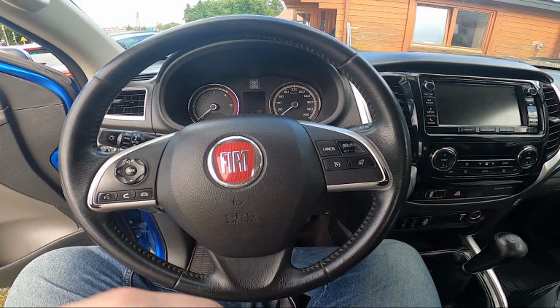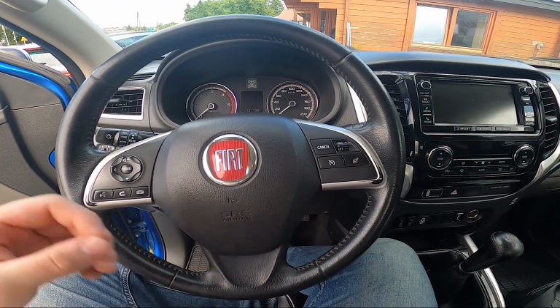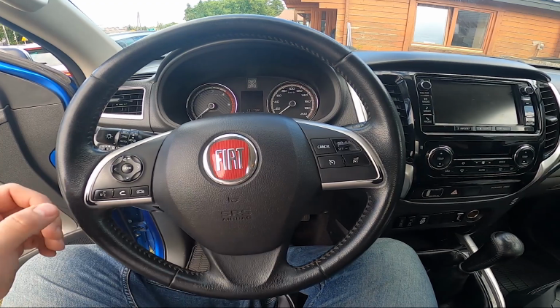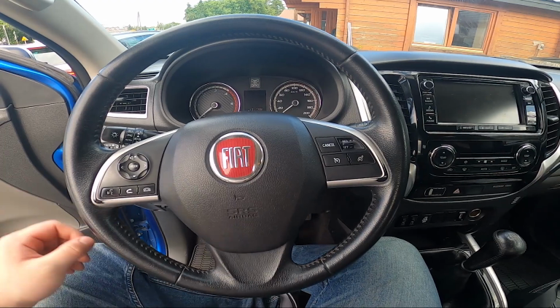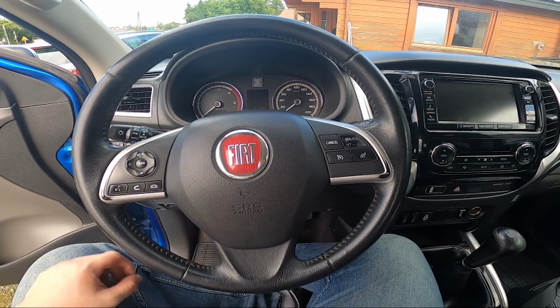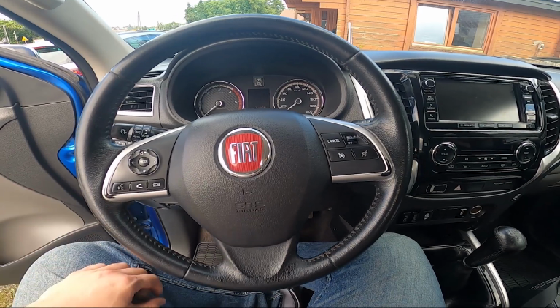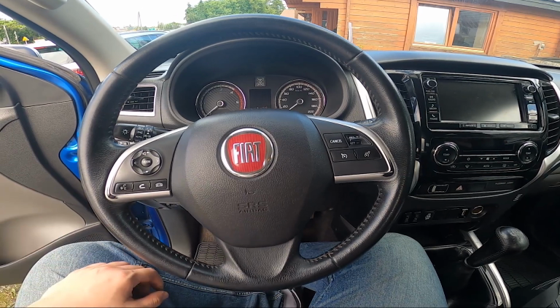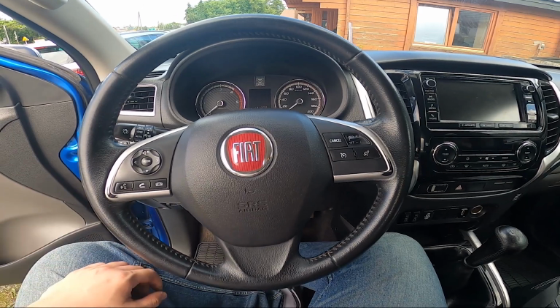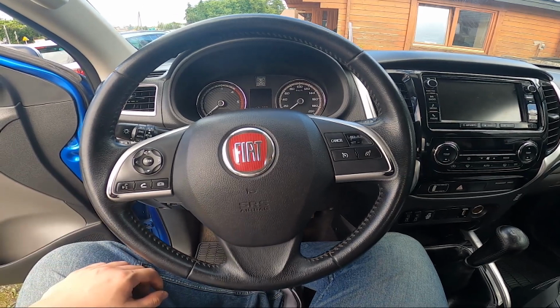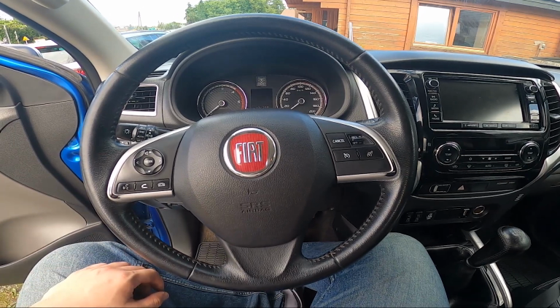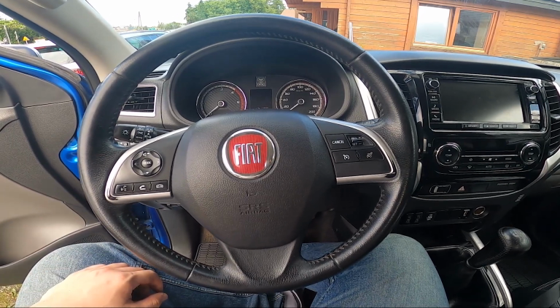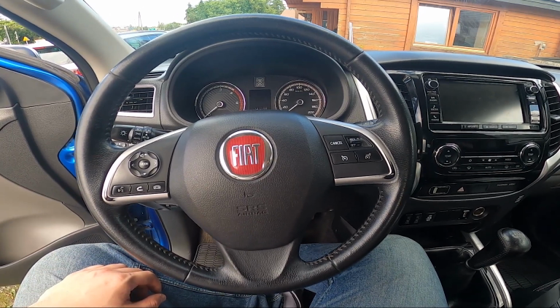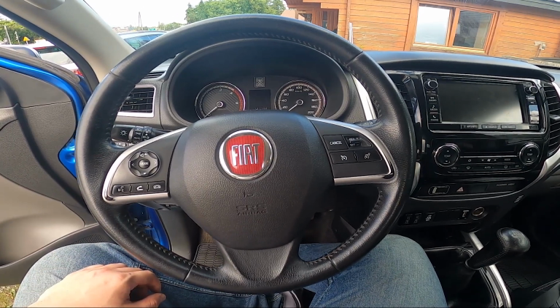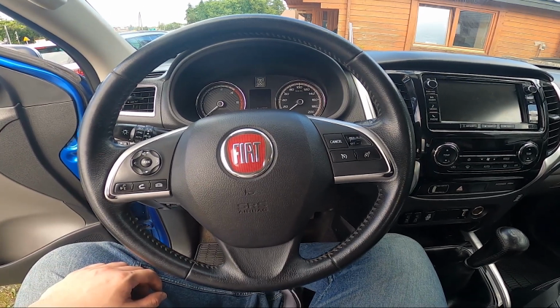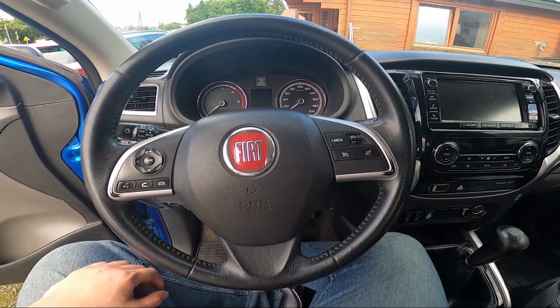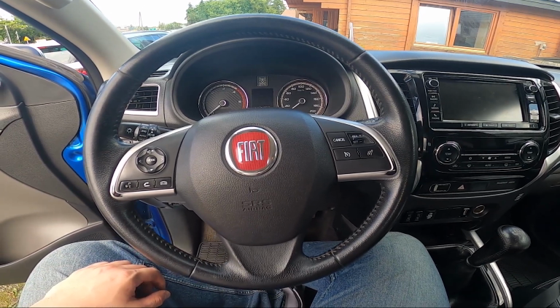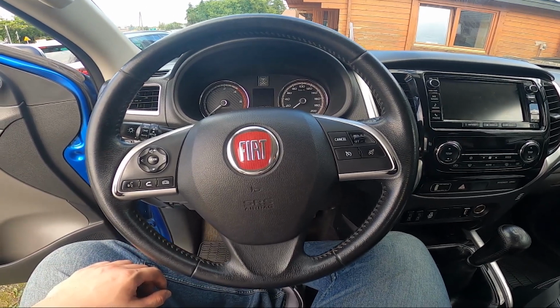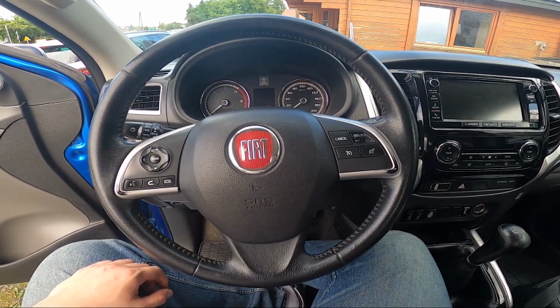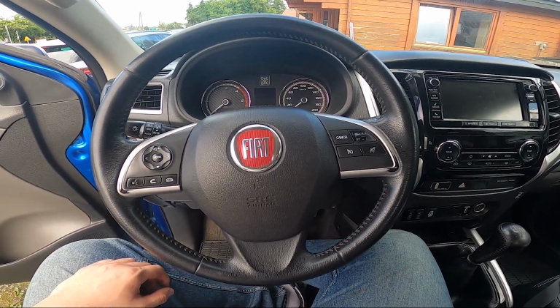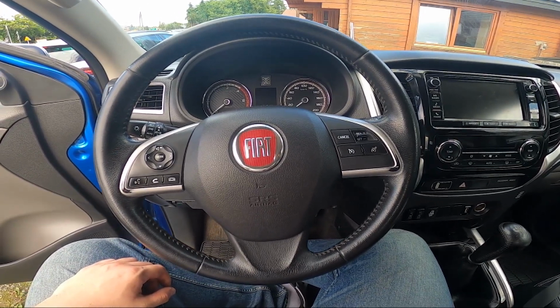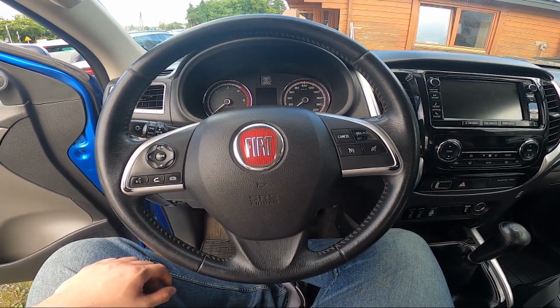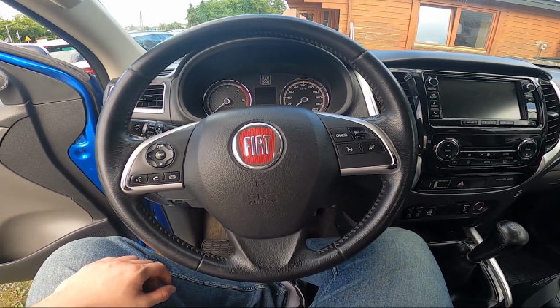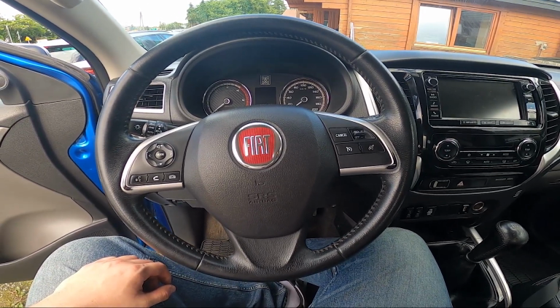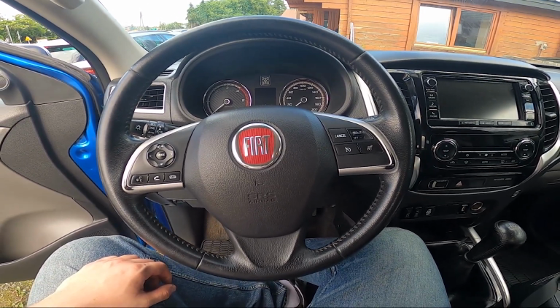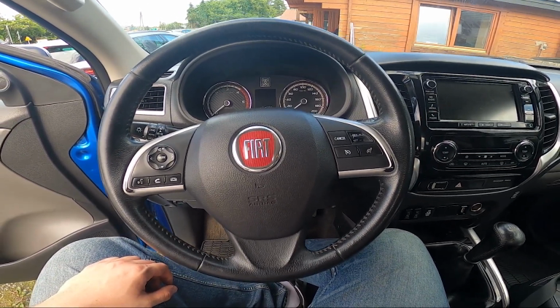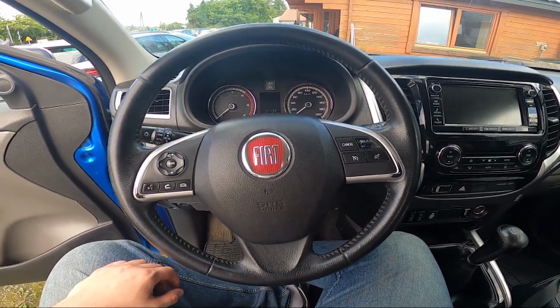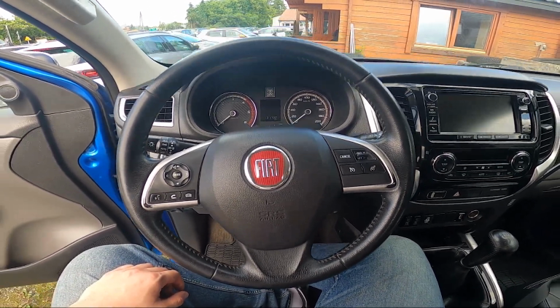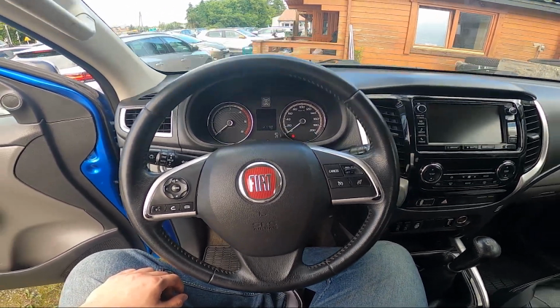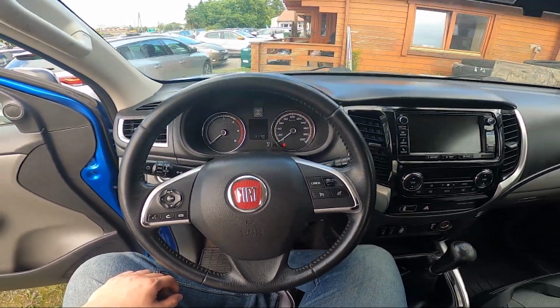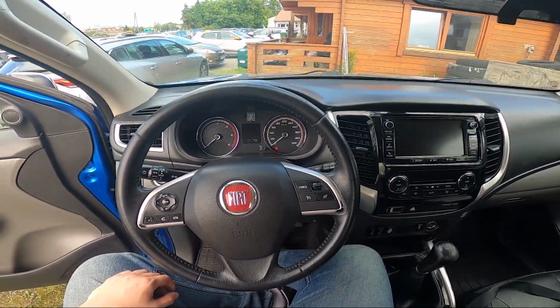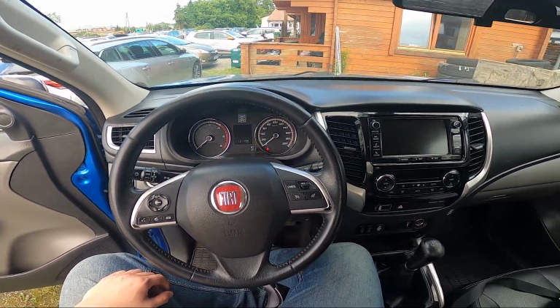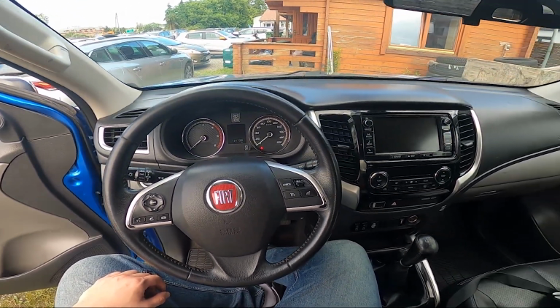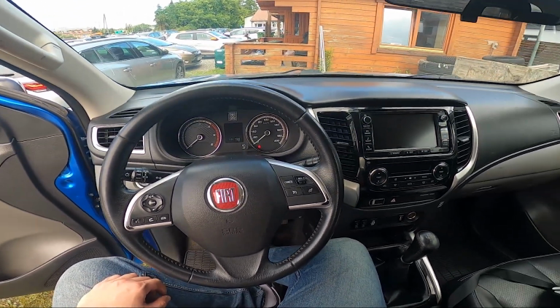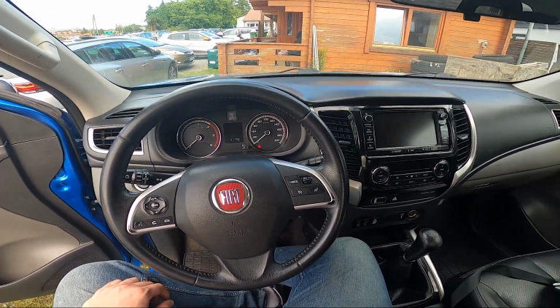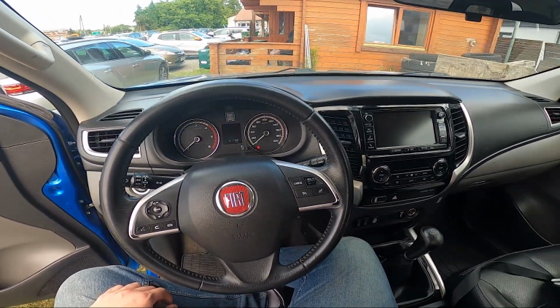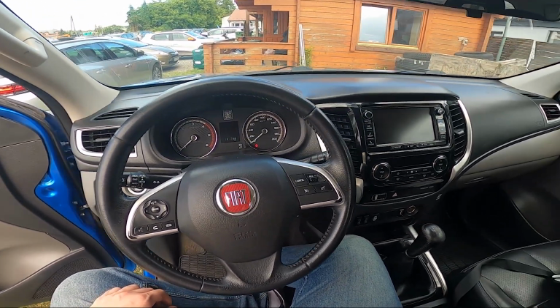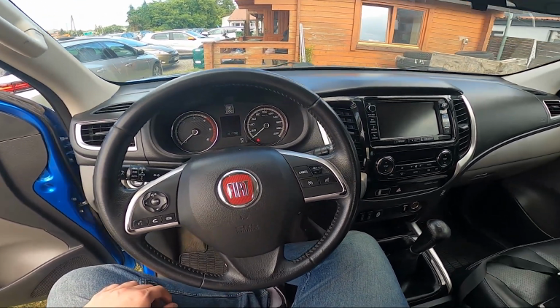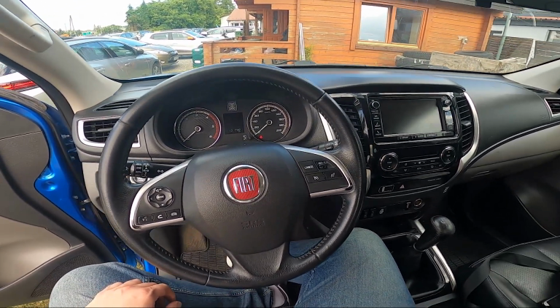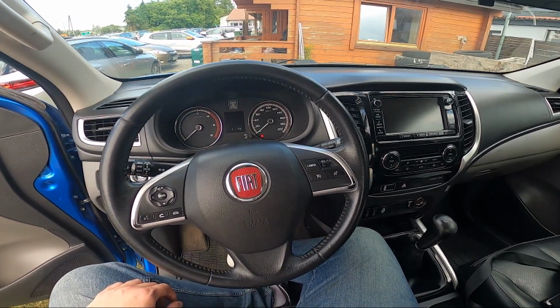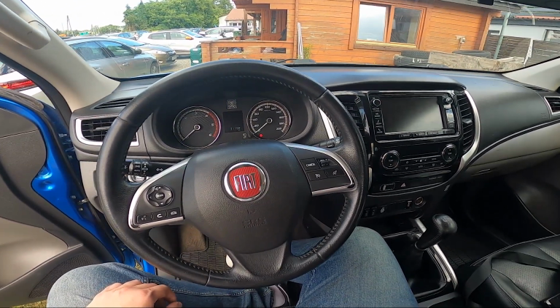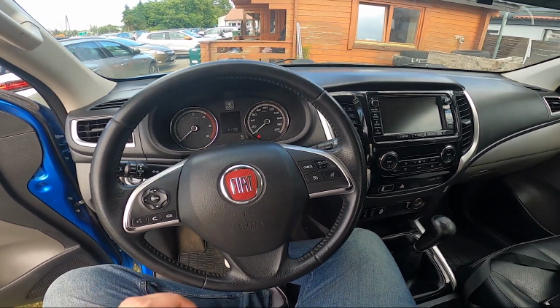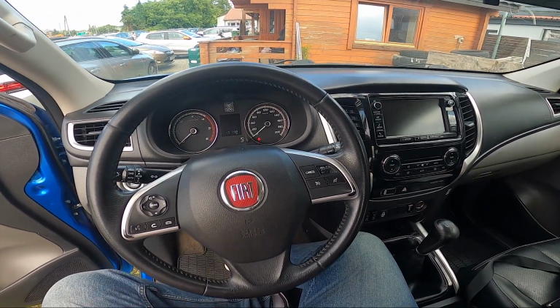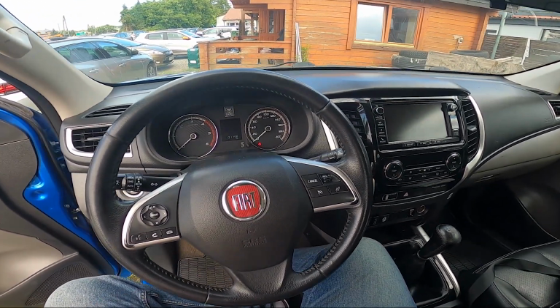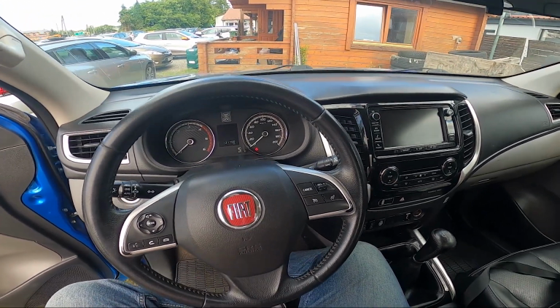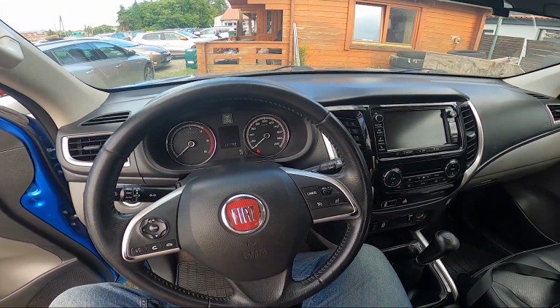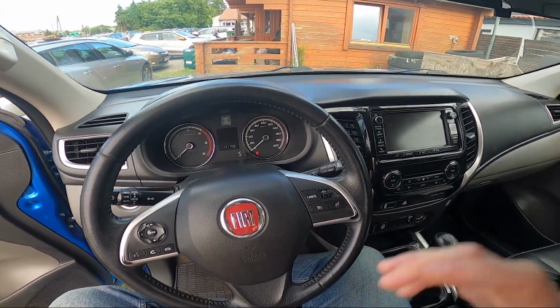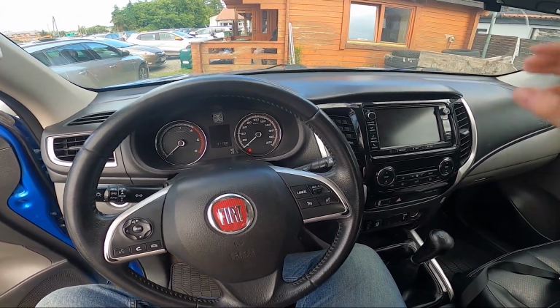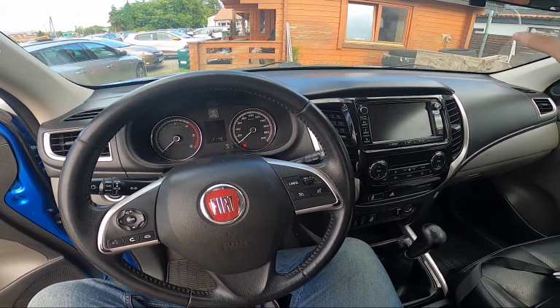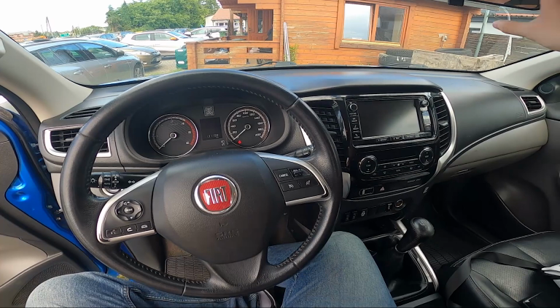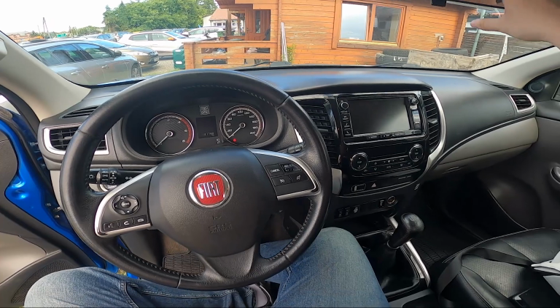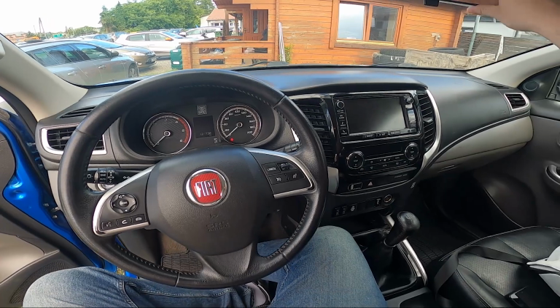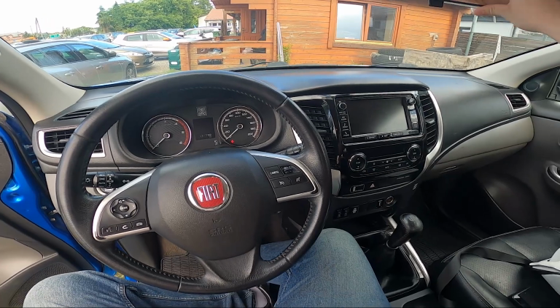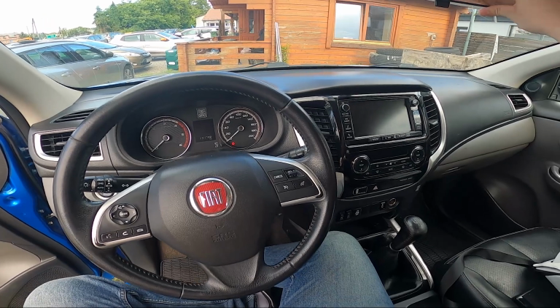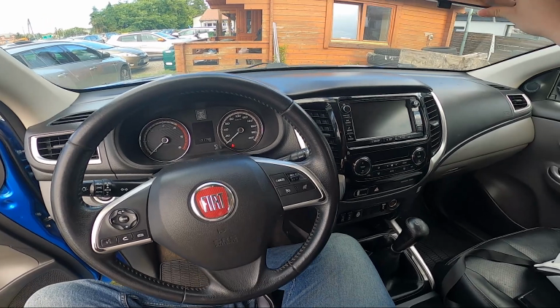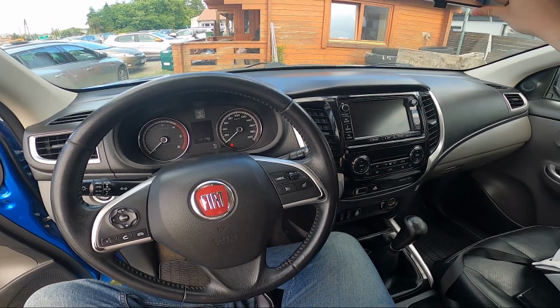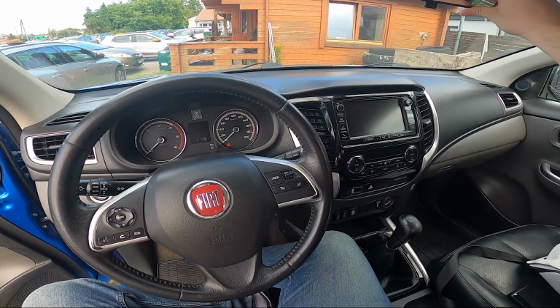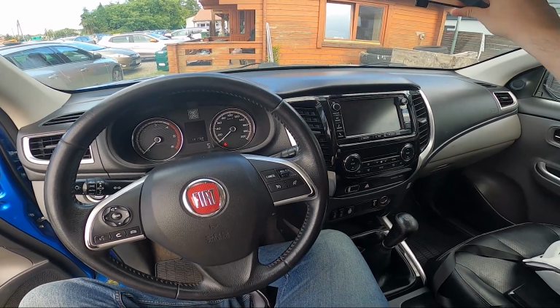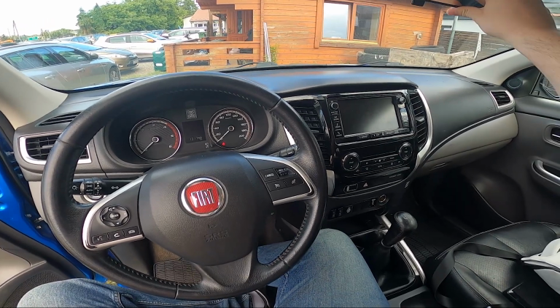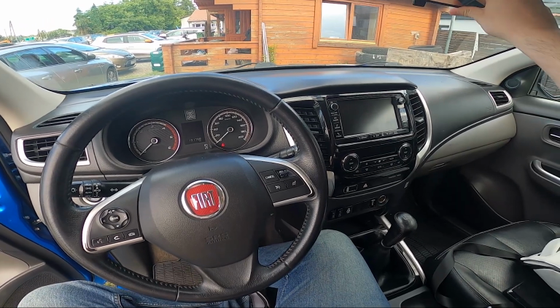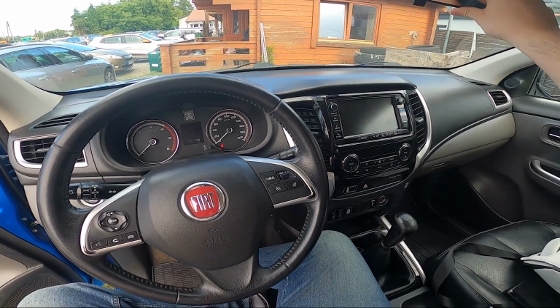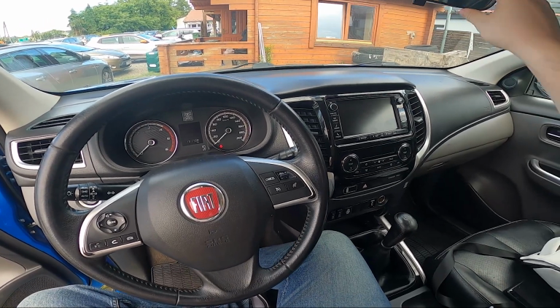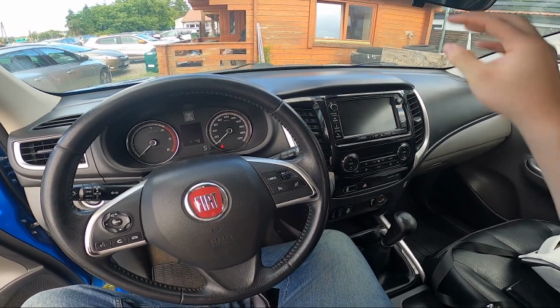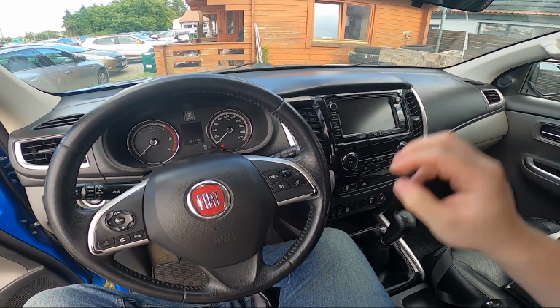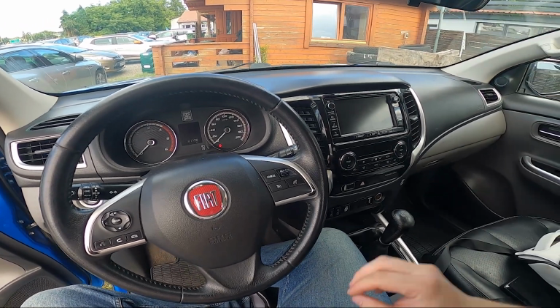Hello! Today I'm in a Fiat Fullback. In this video I'll show you where the sunglasses compartment is.